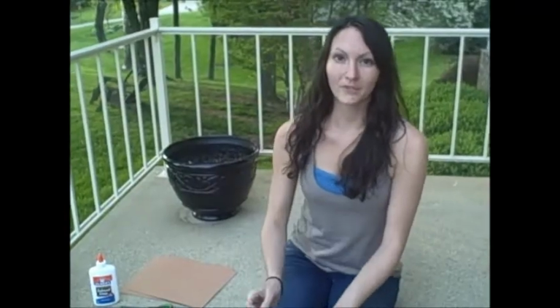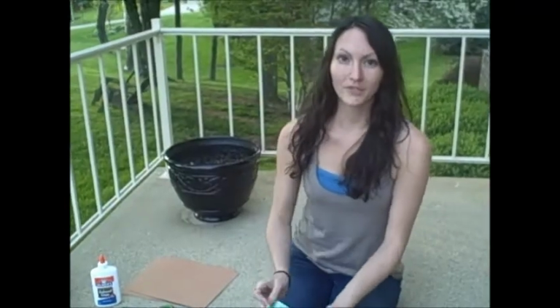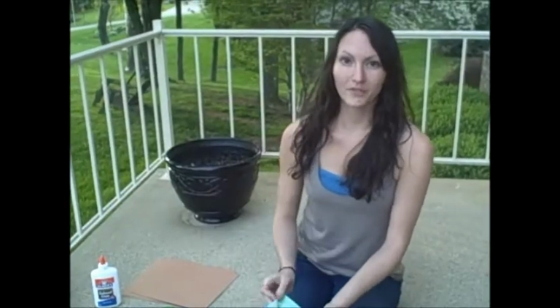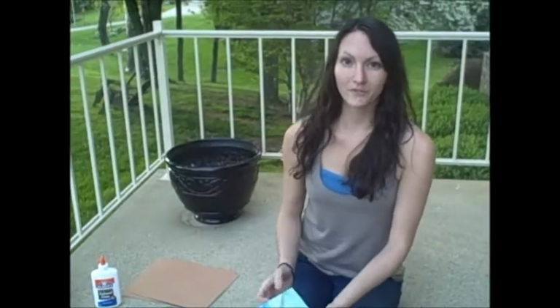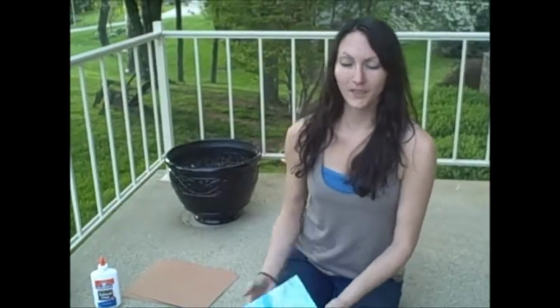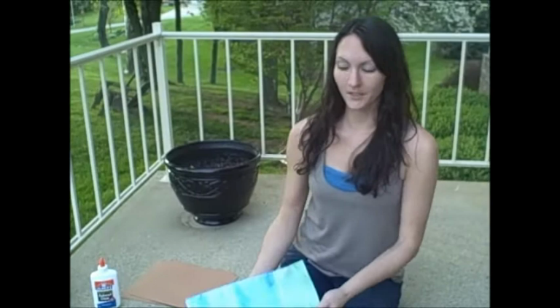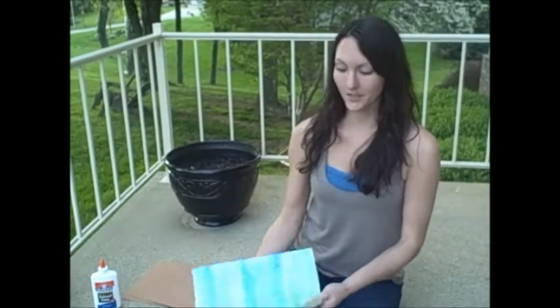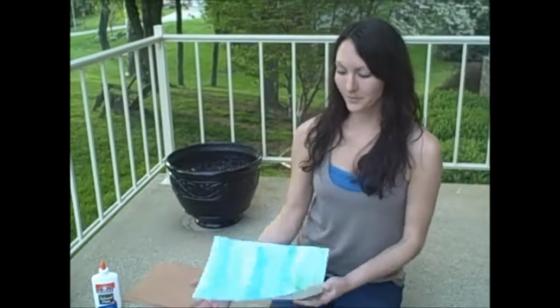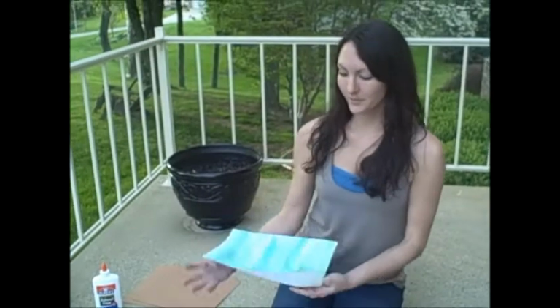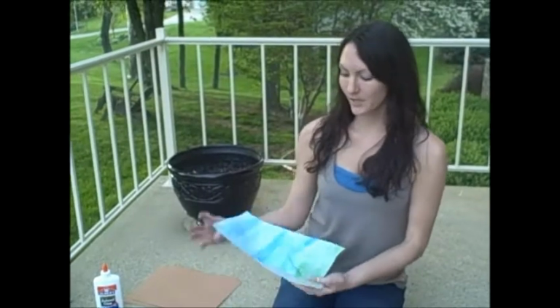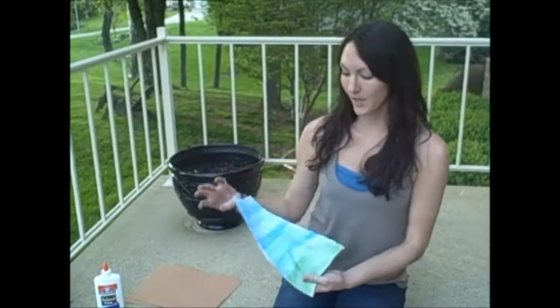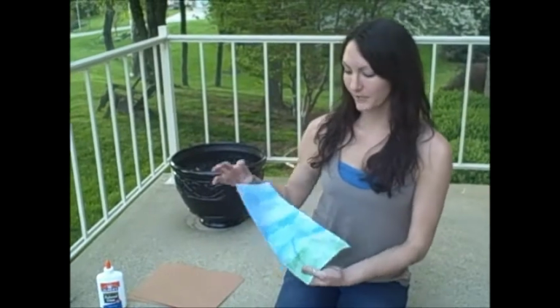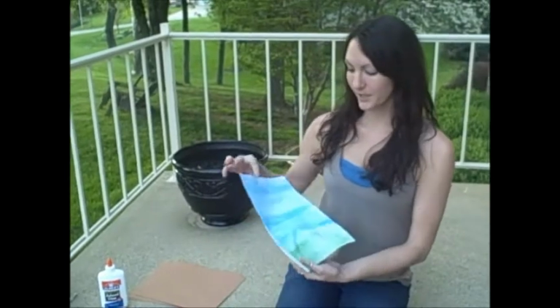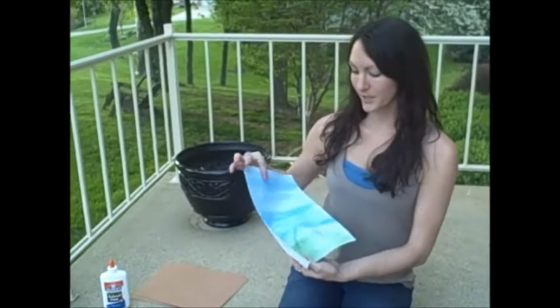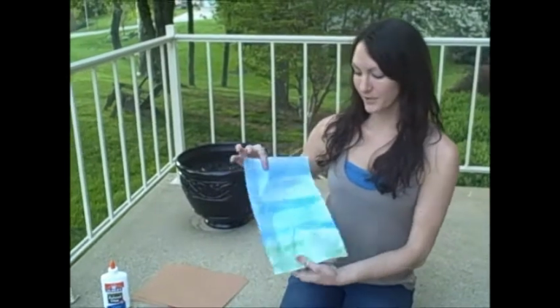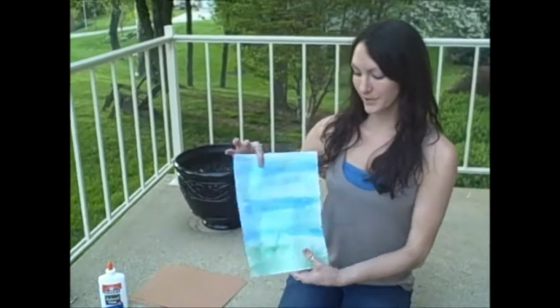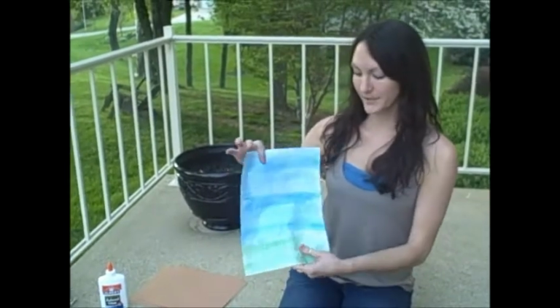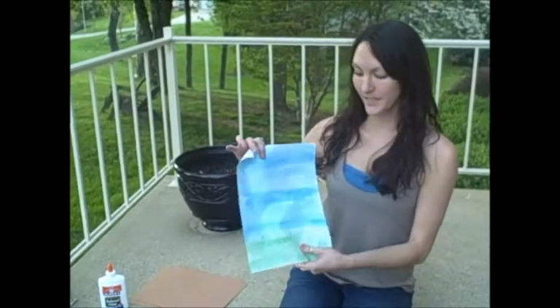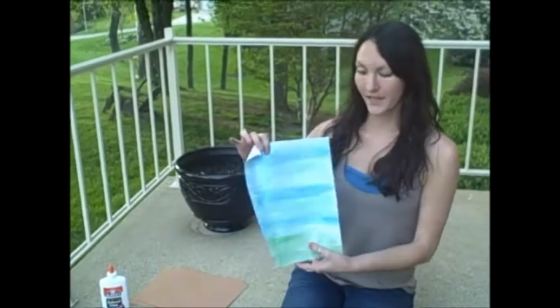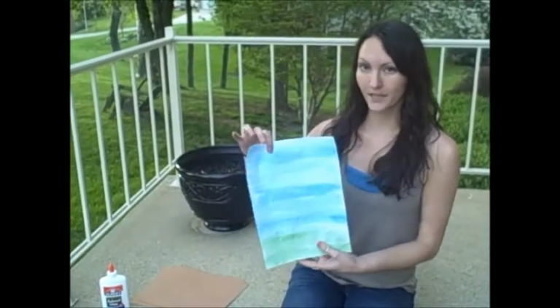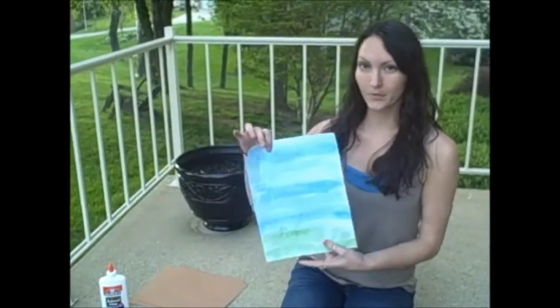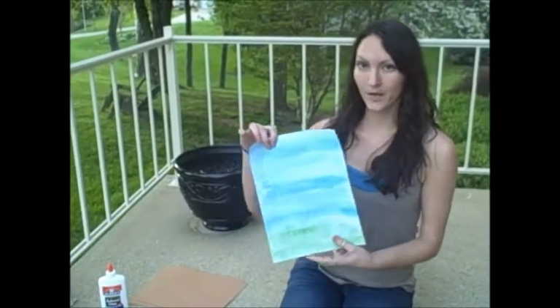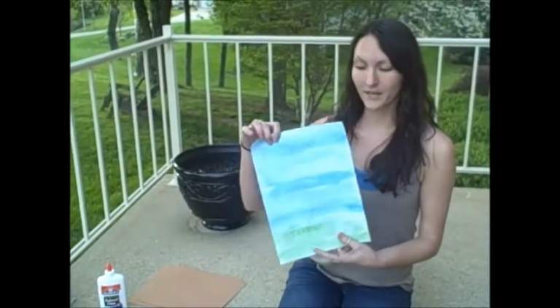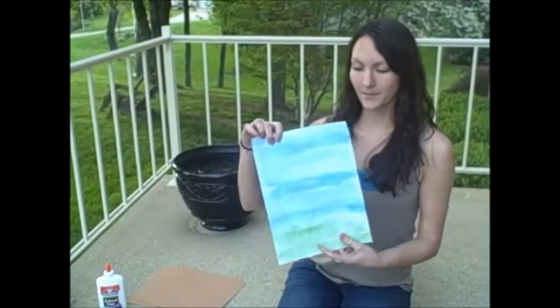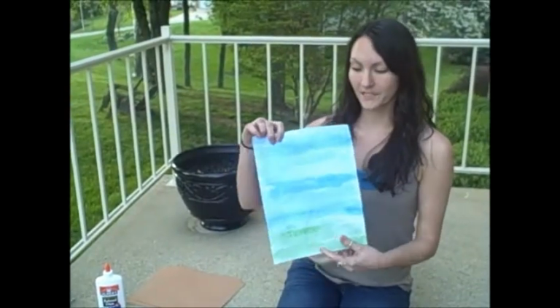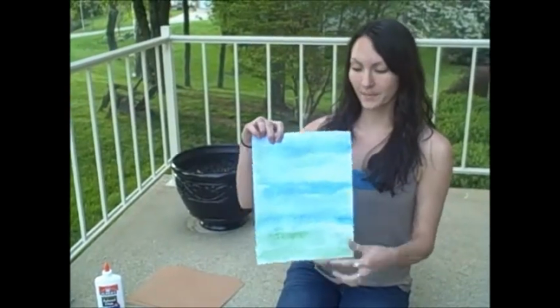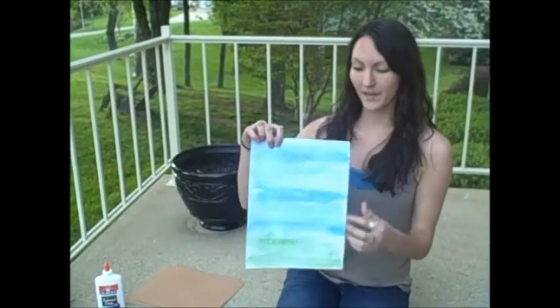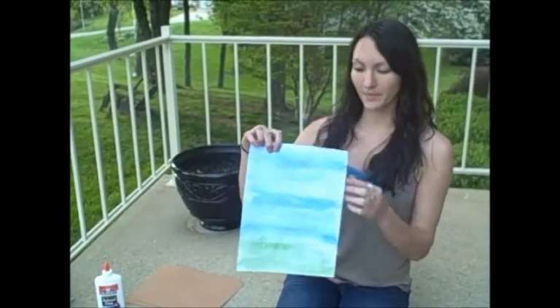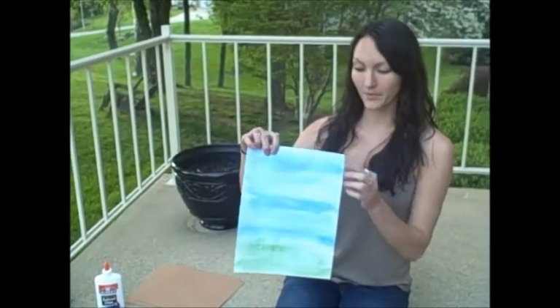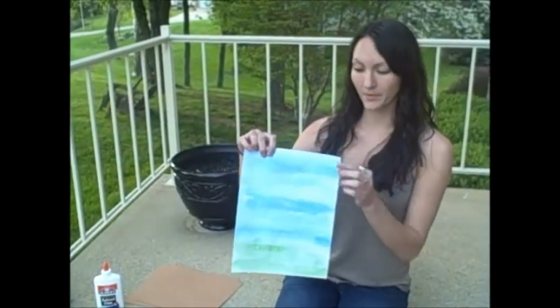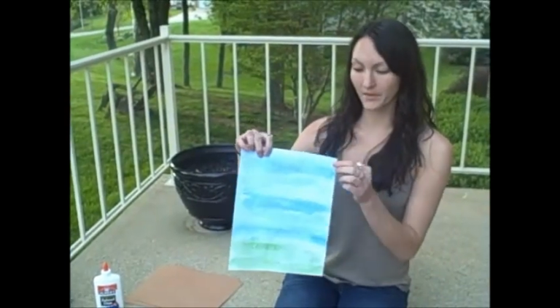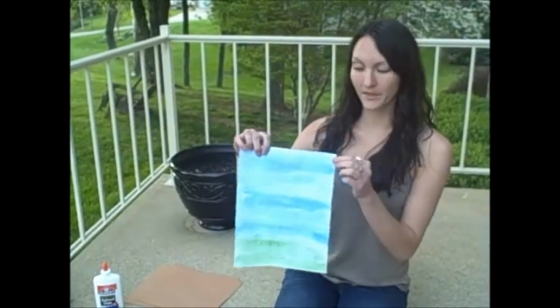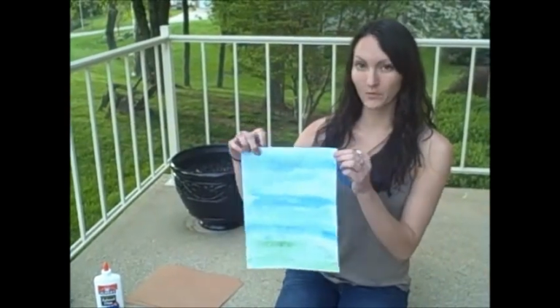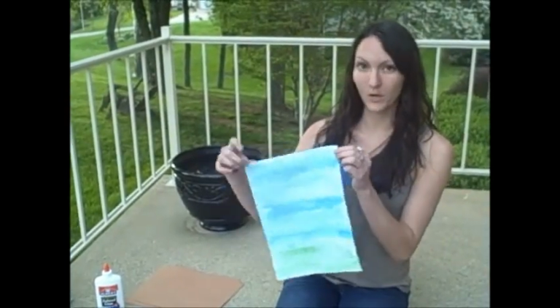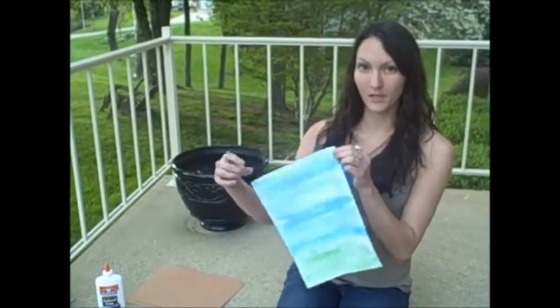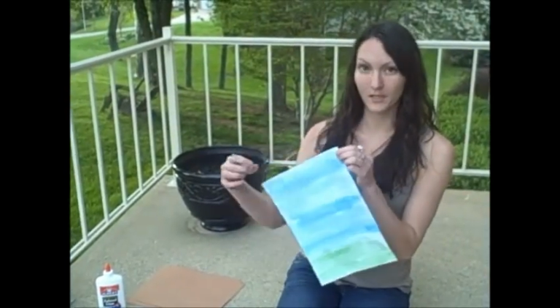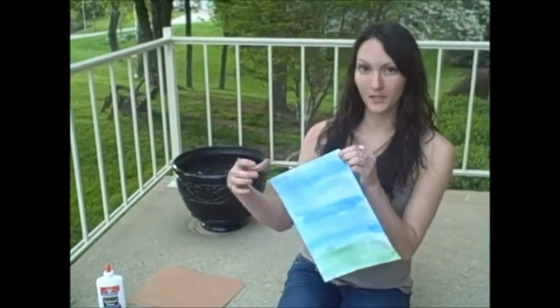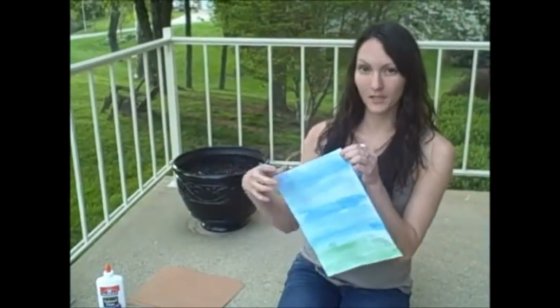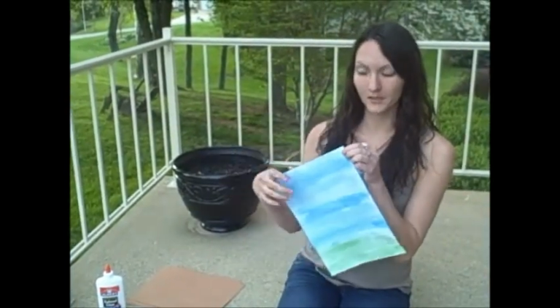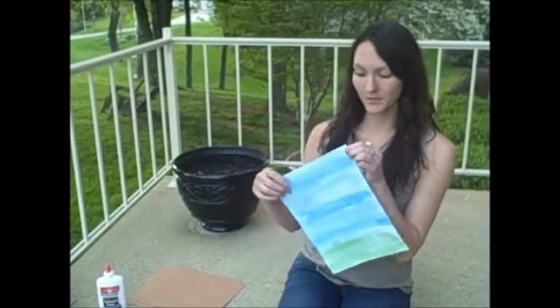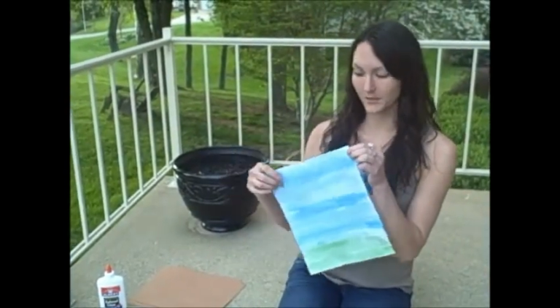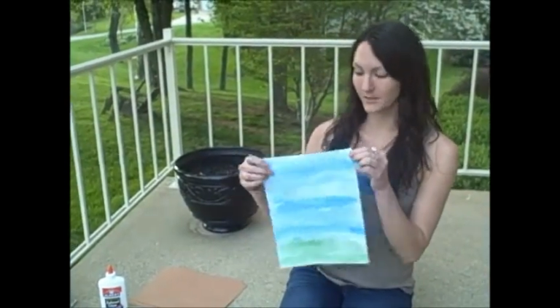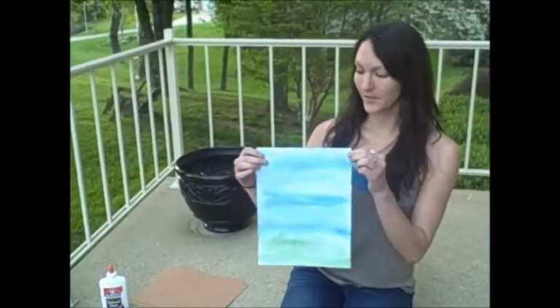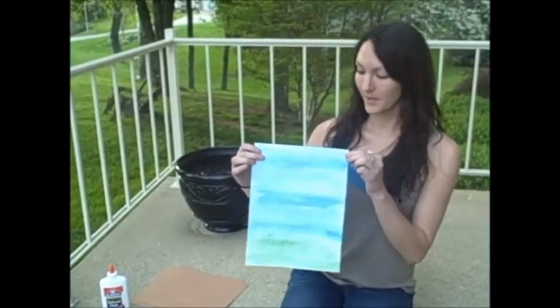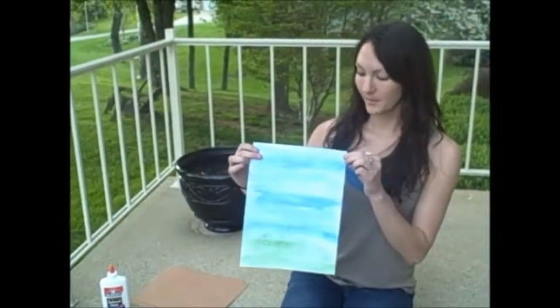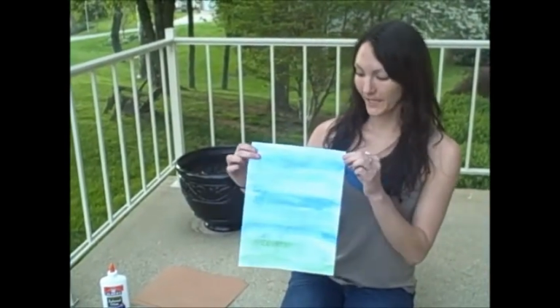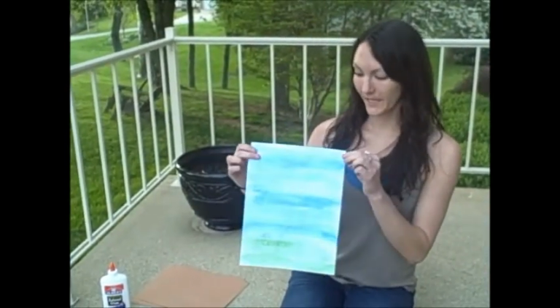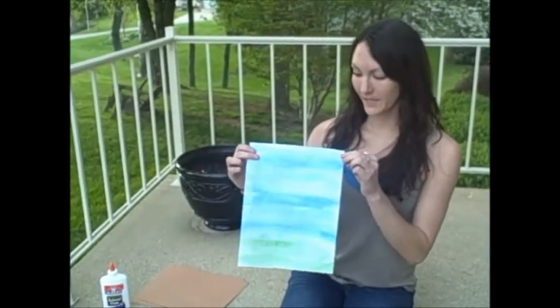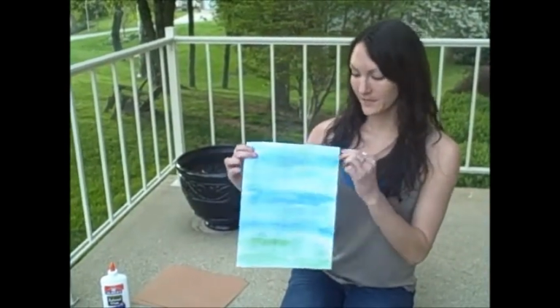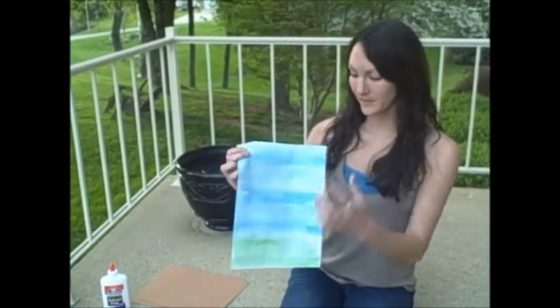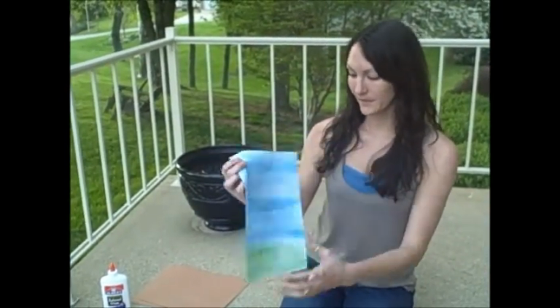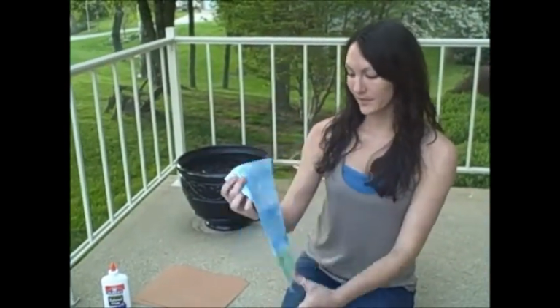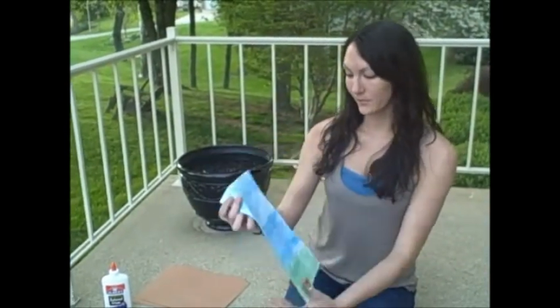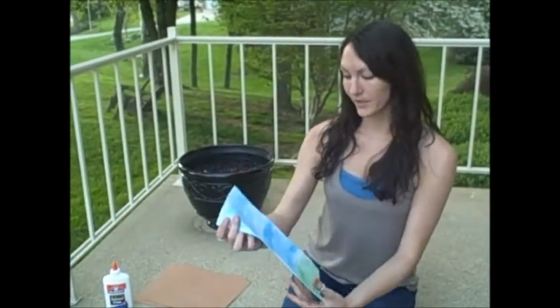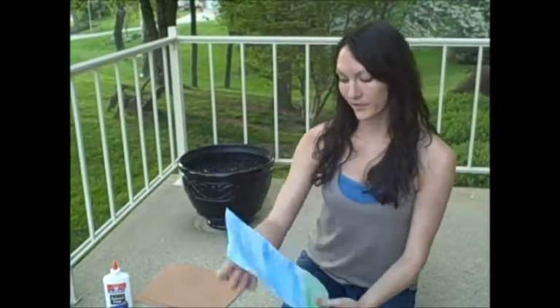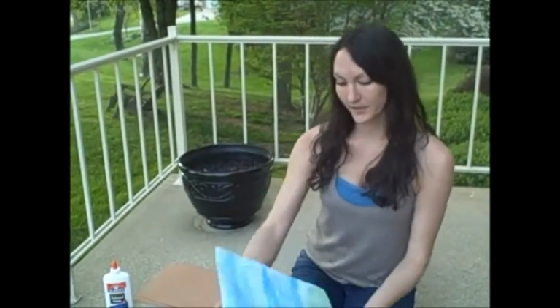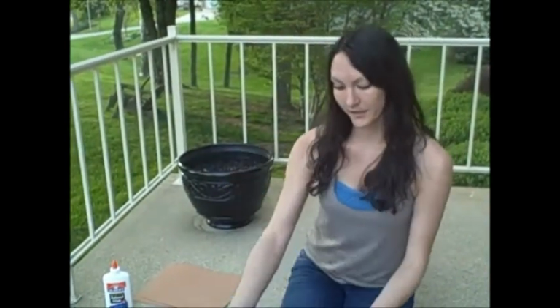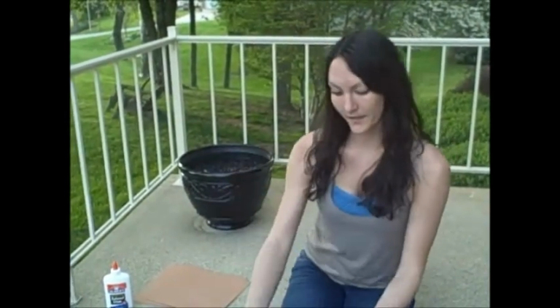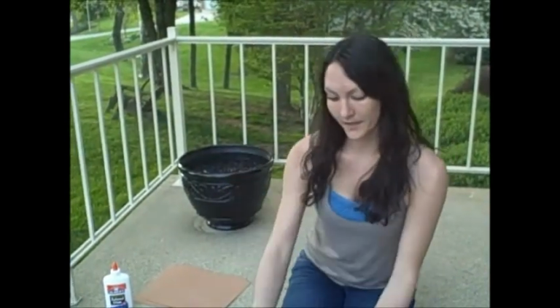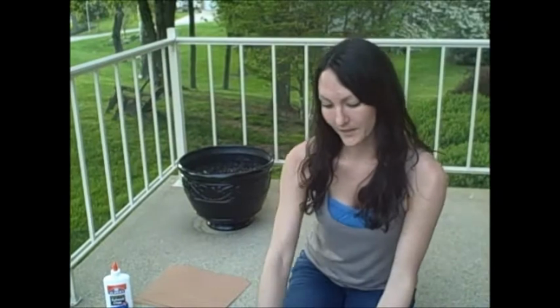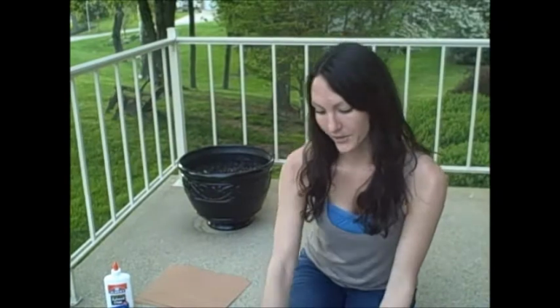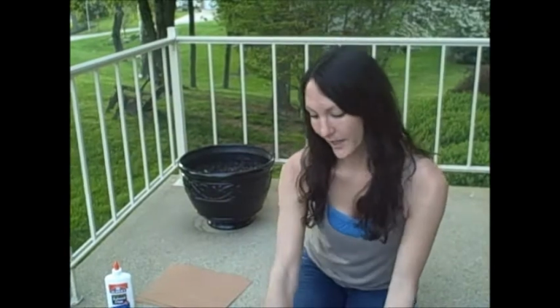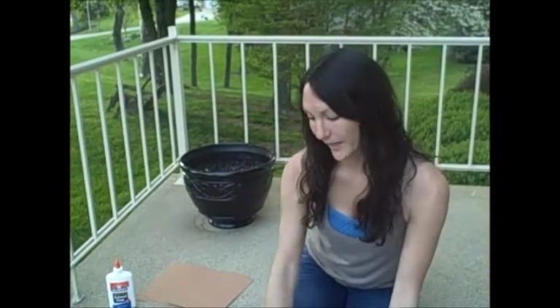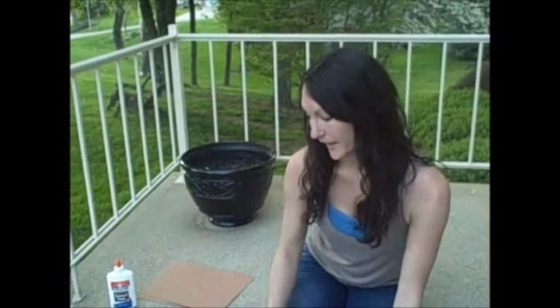After you're finished covering your entire white piece of paper with the watercolors paint, we're going to let that dry.